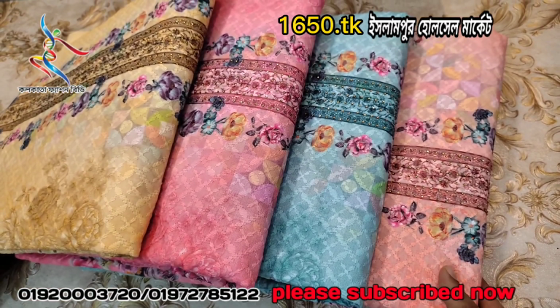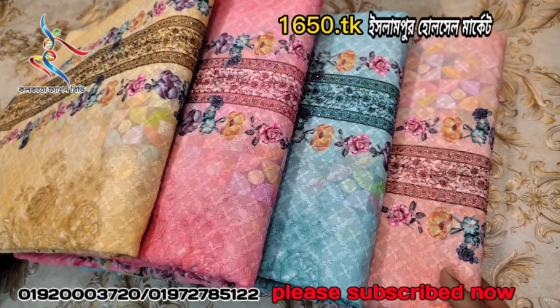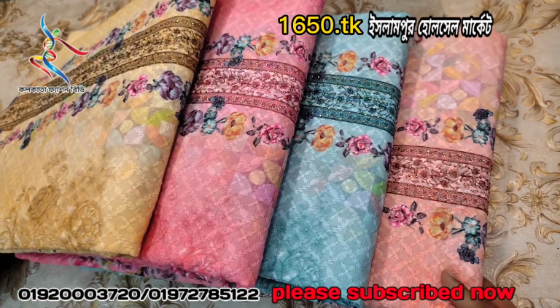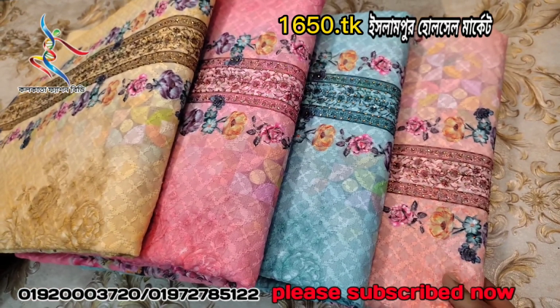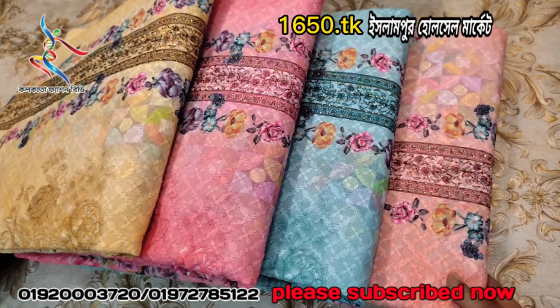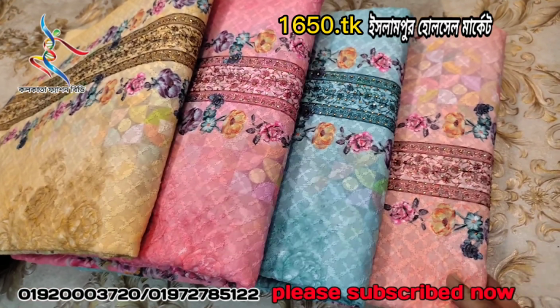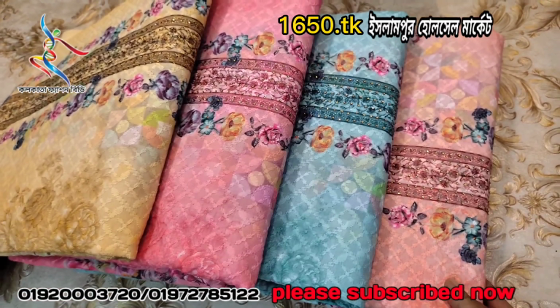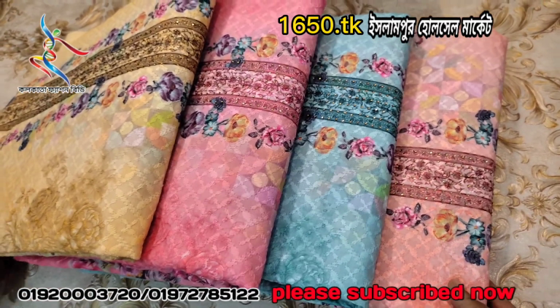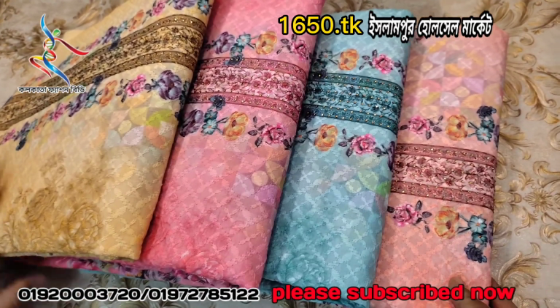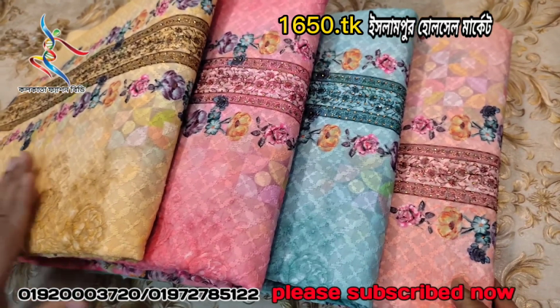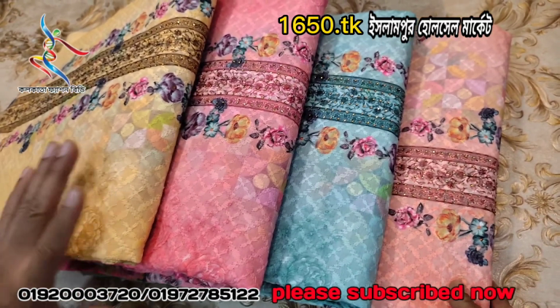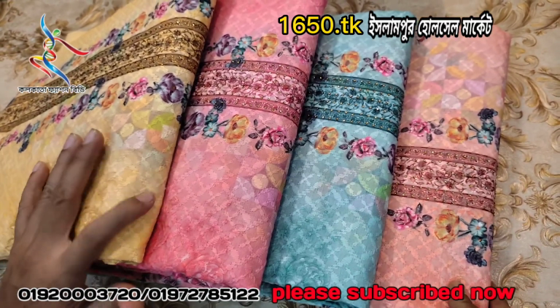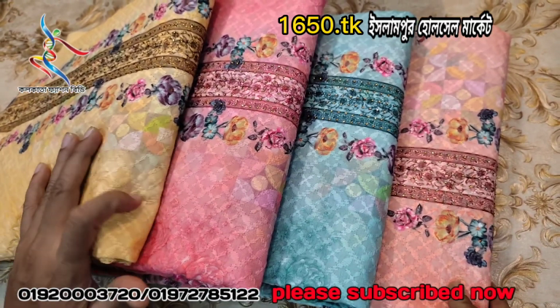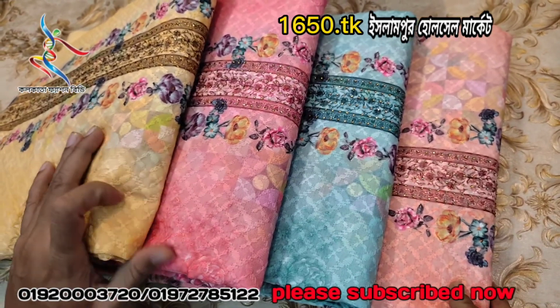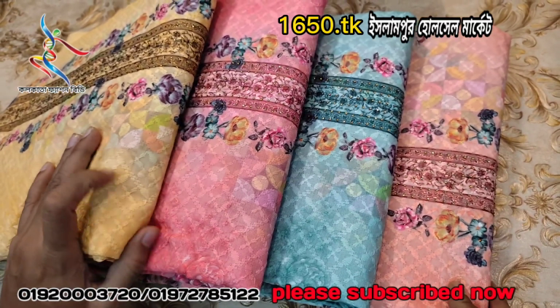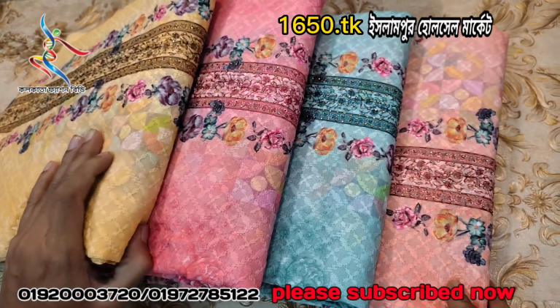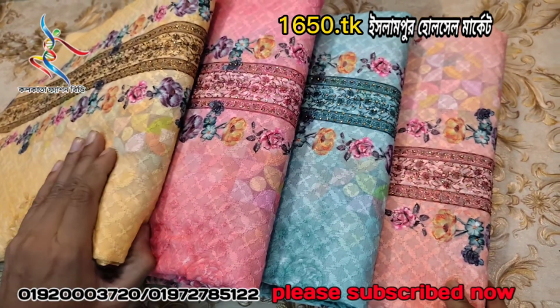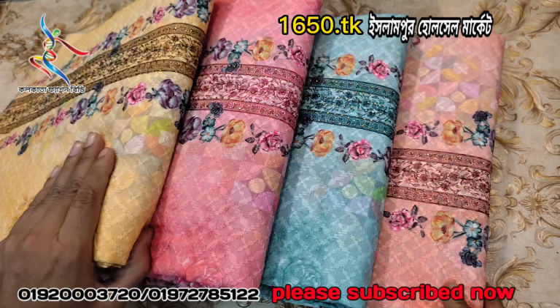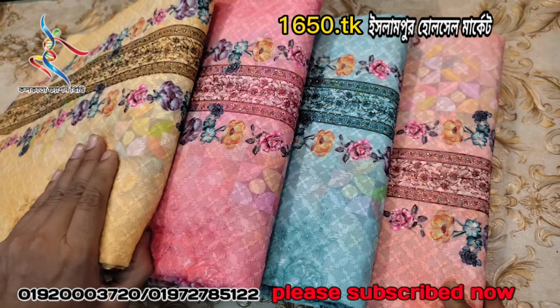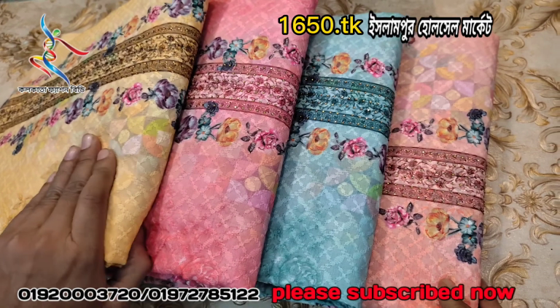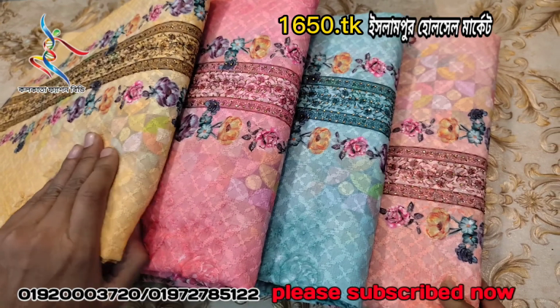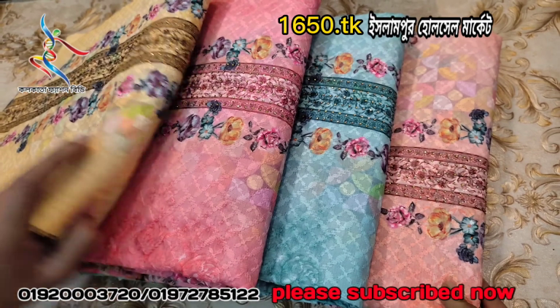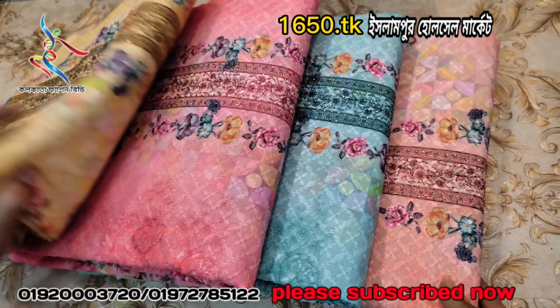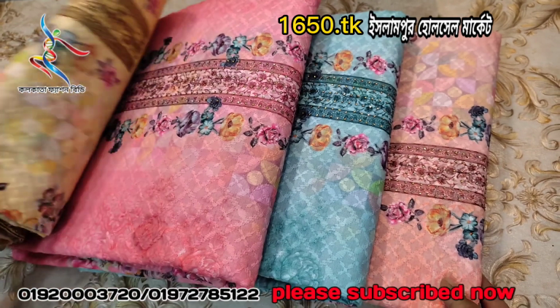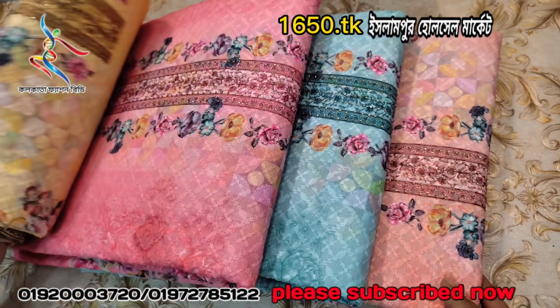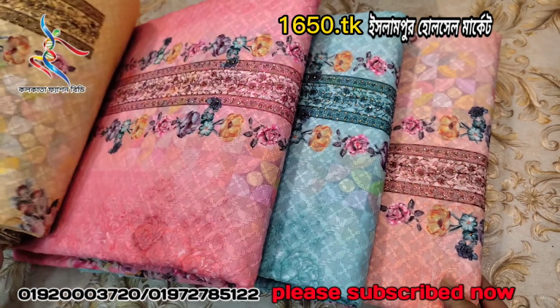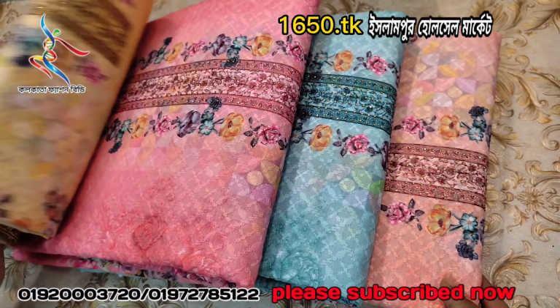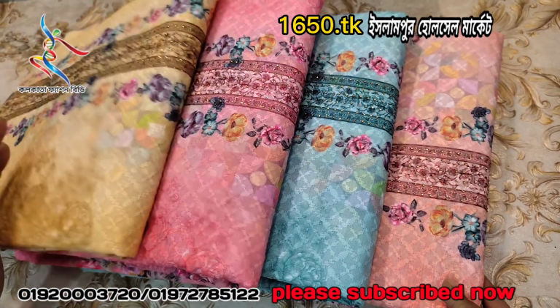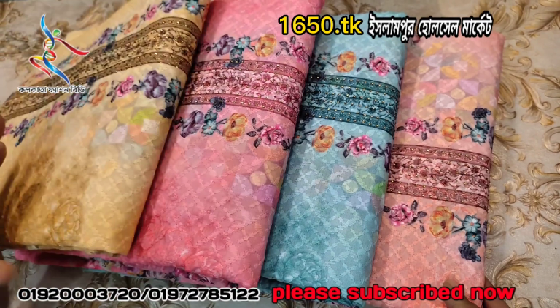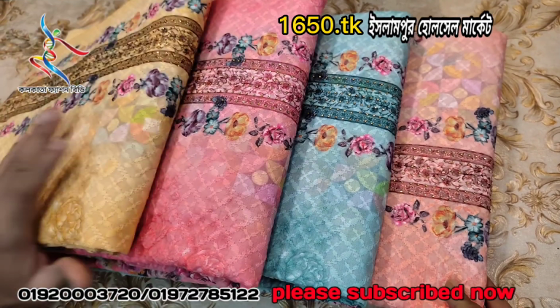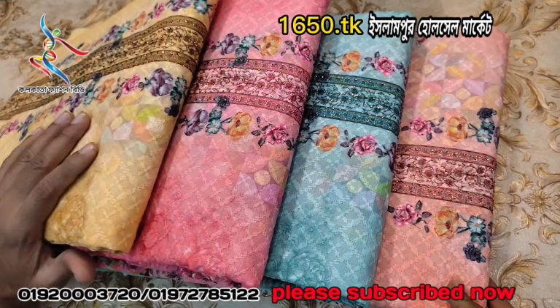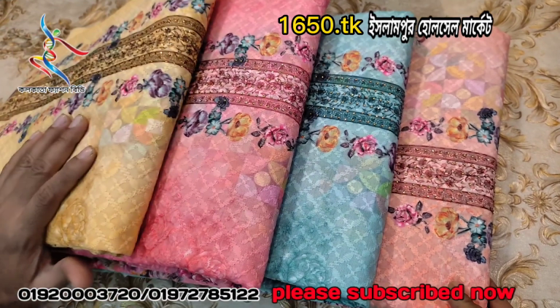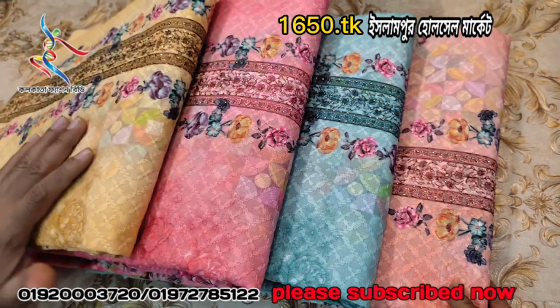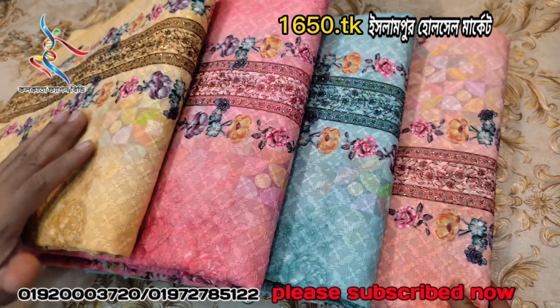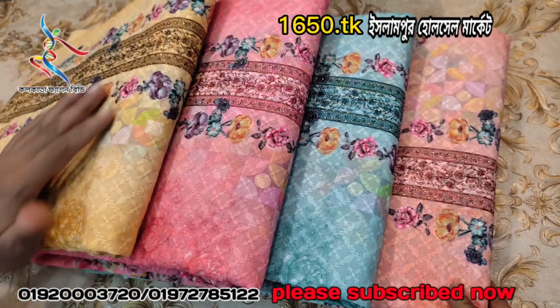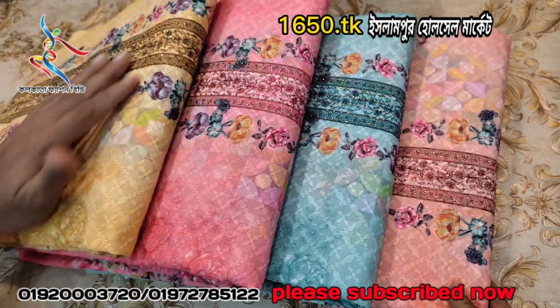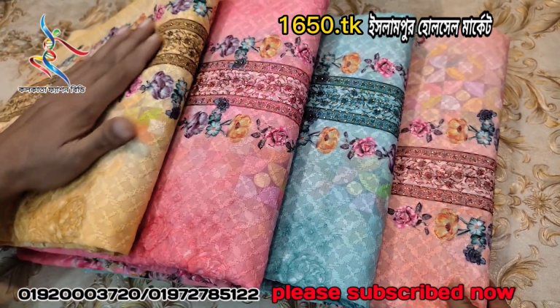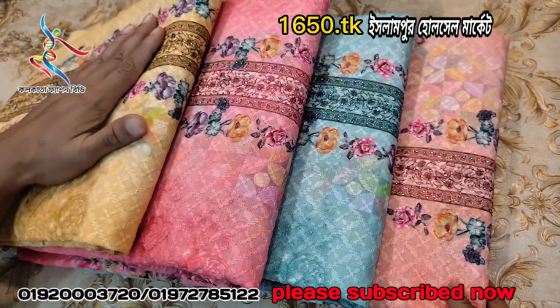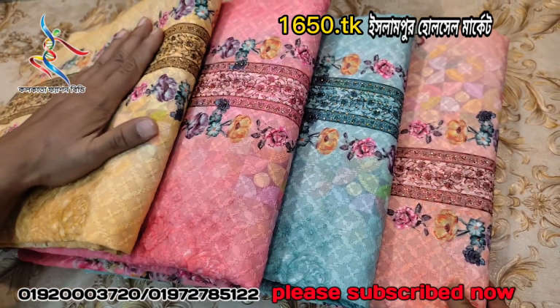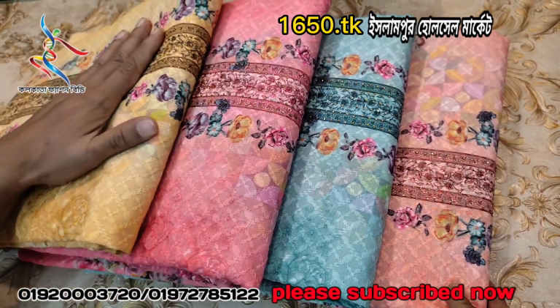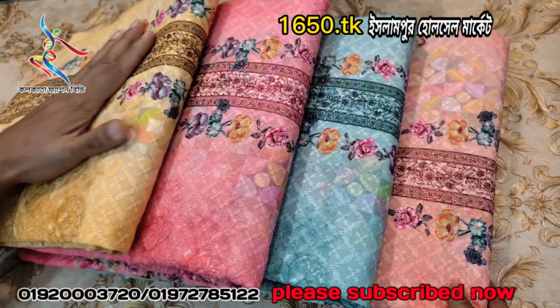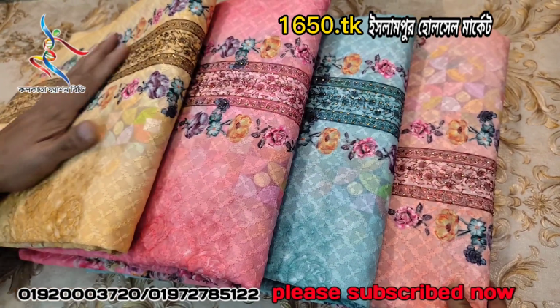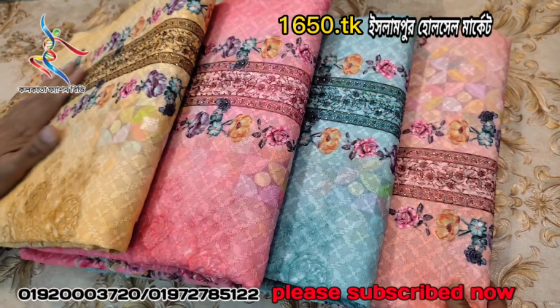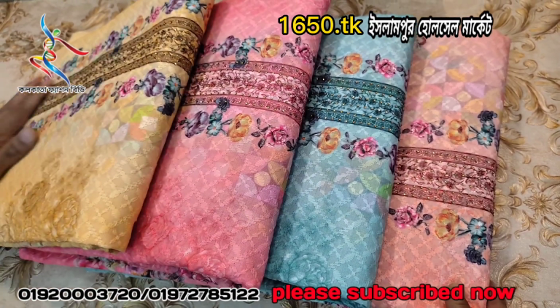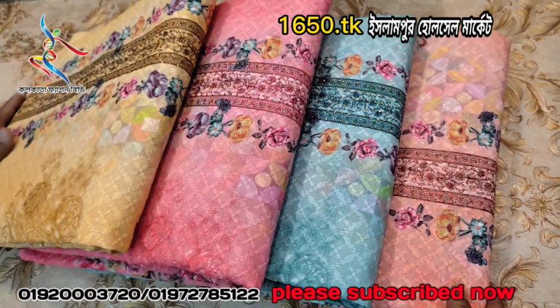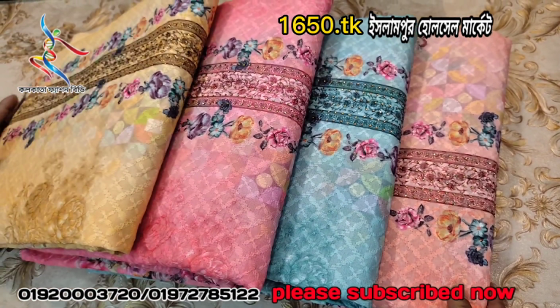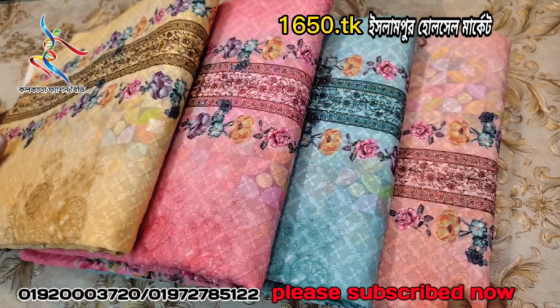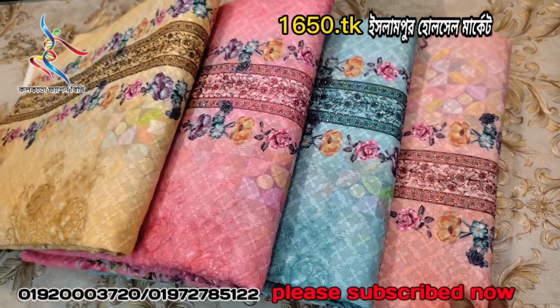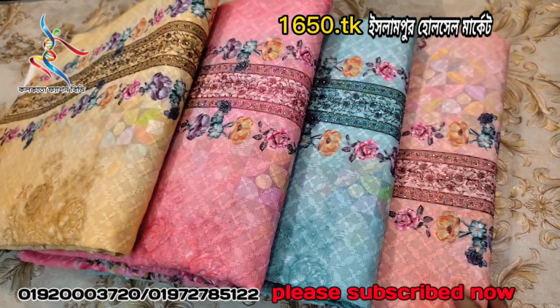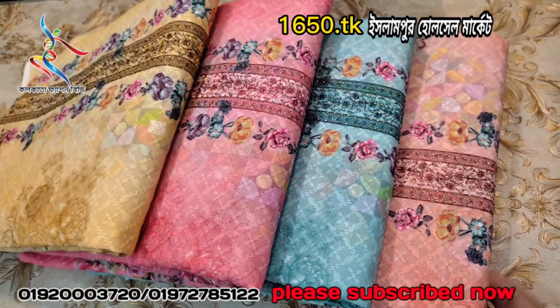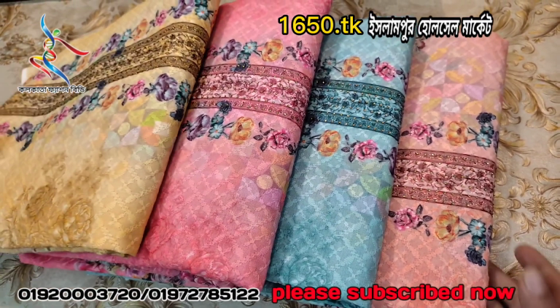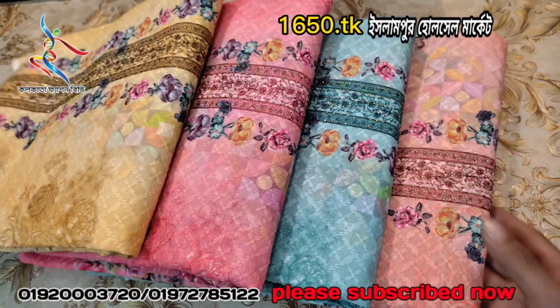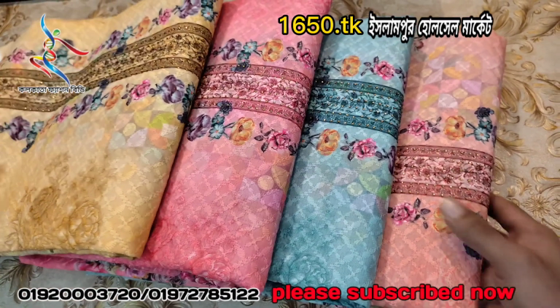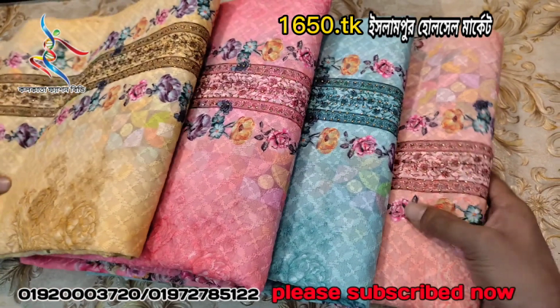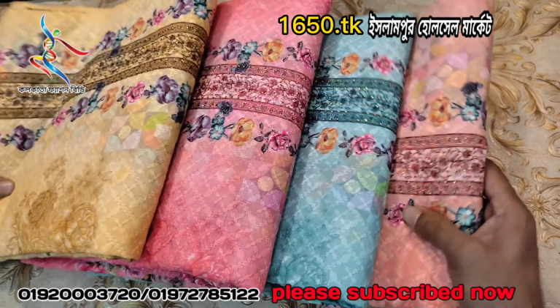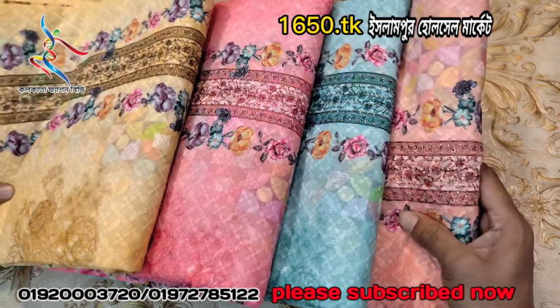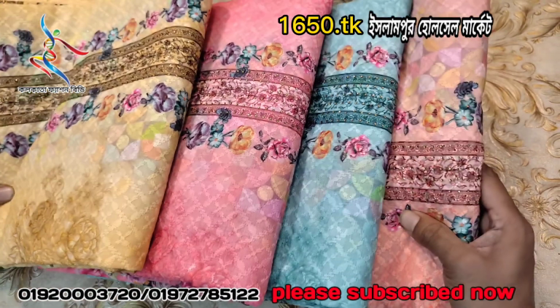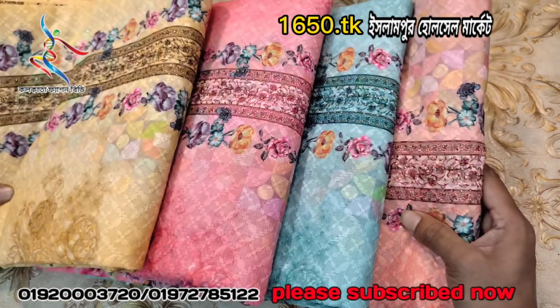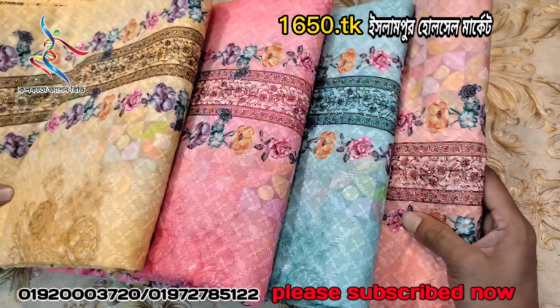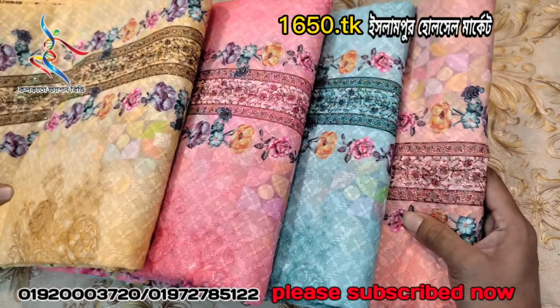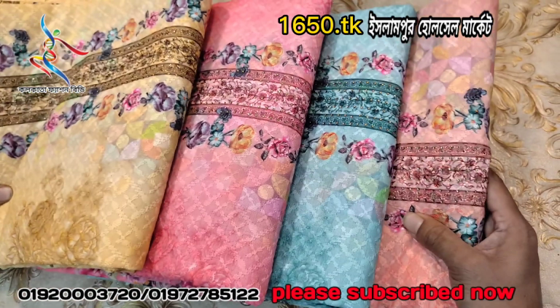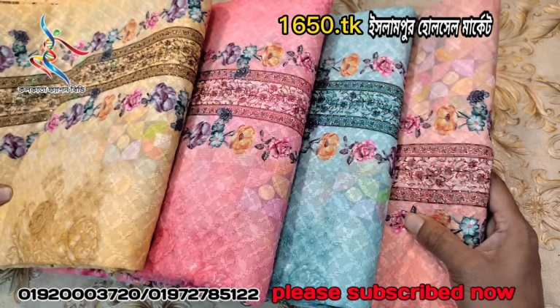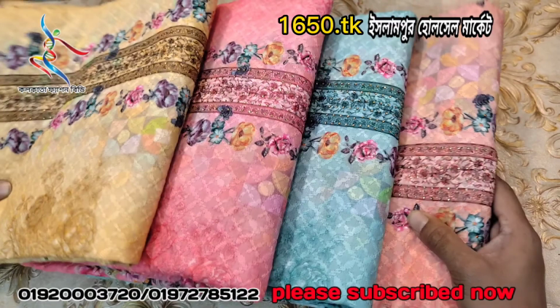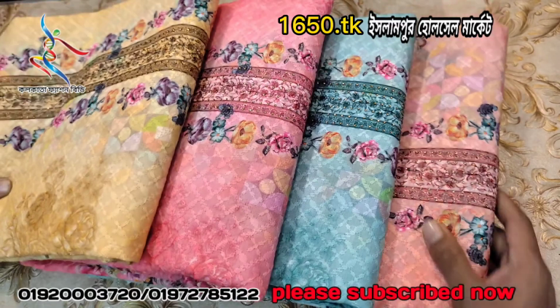If you have a new product, you can confirm that your dress is clean. You can use the delivery process and cash on delivery.